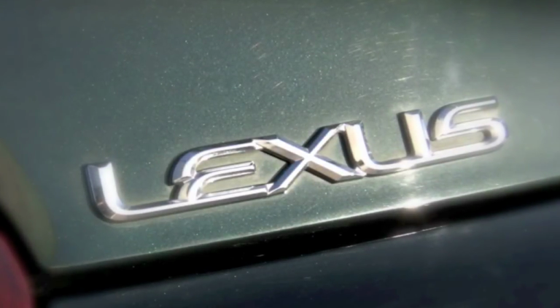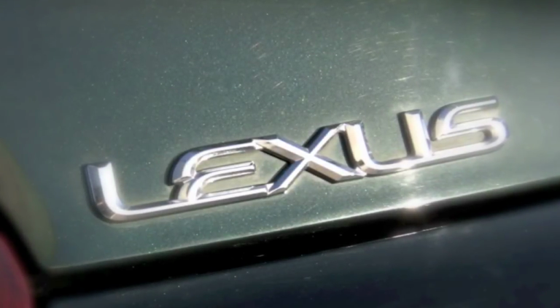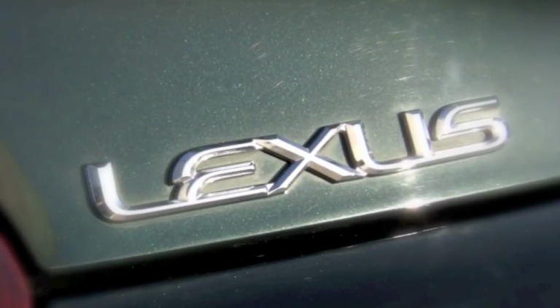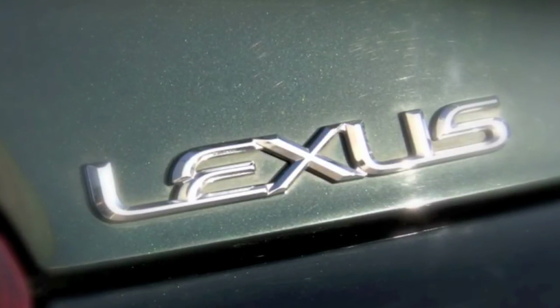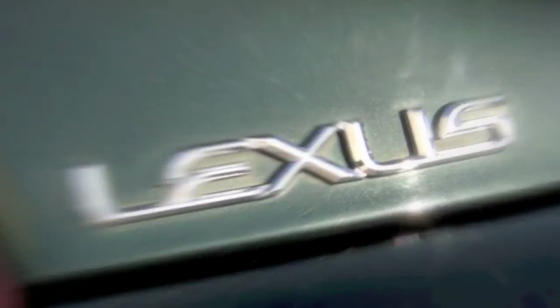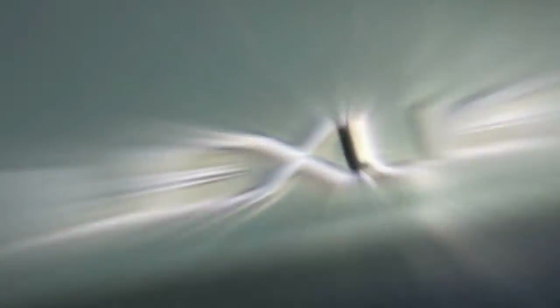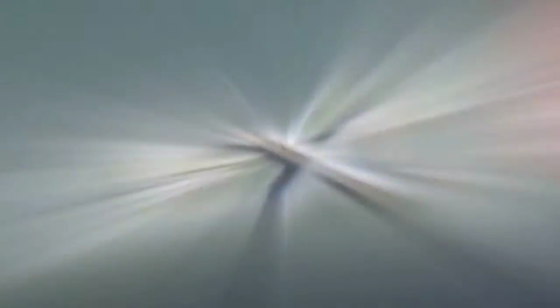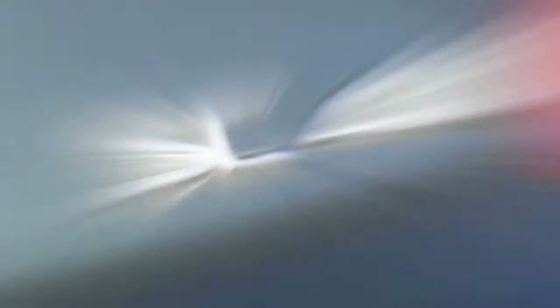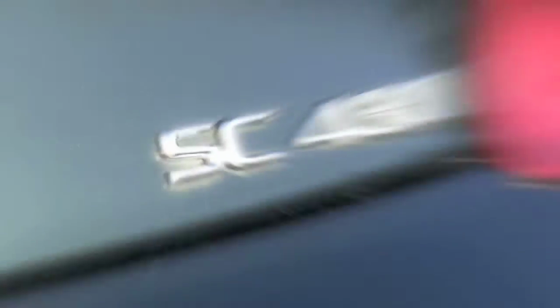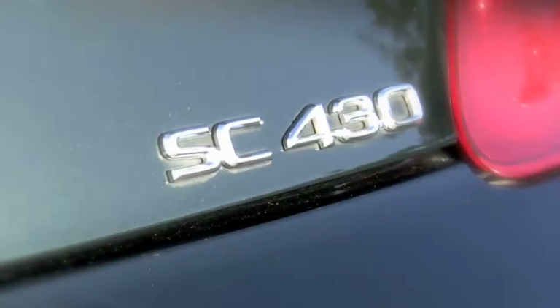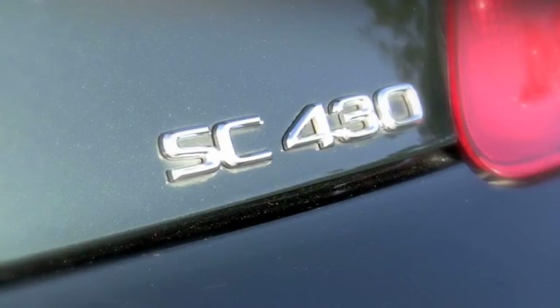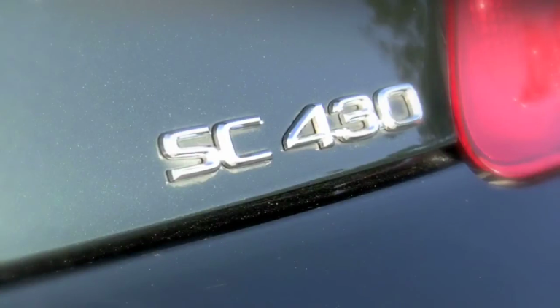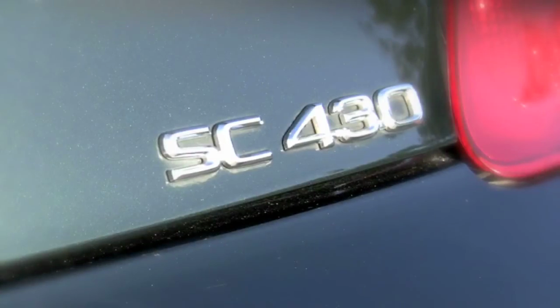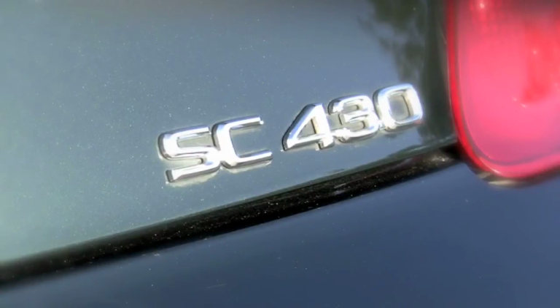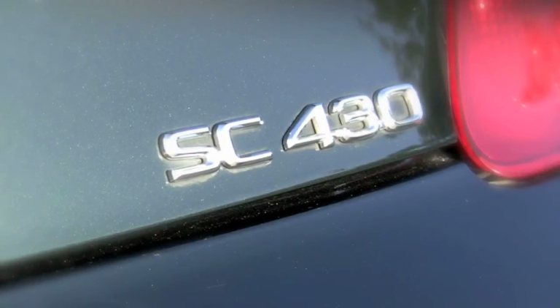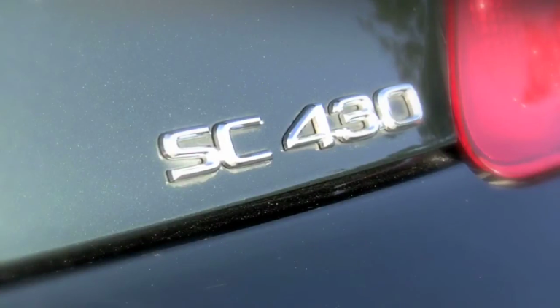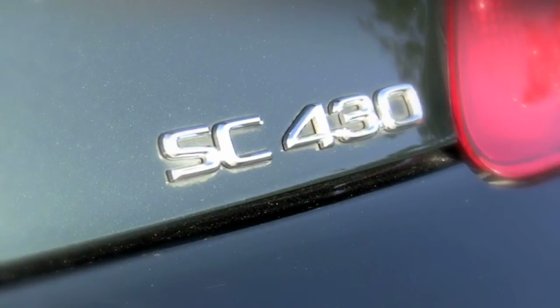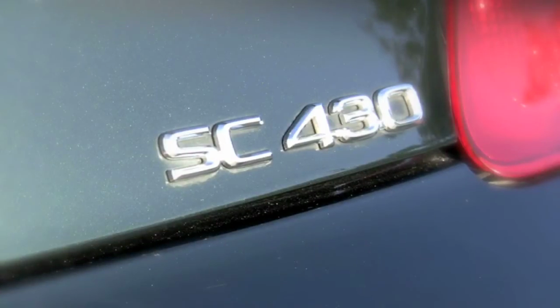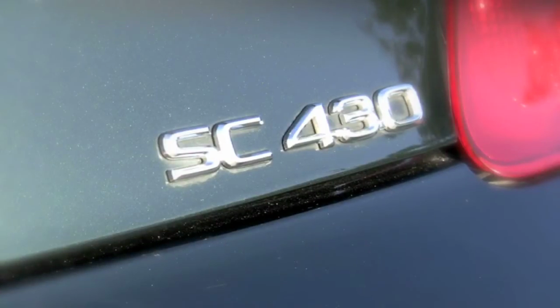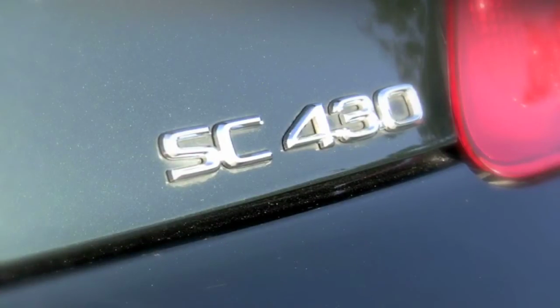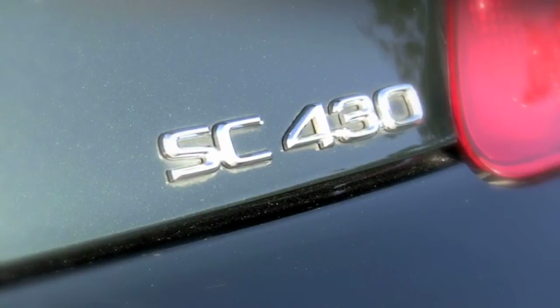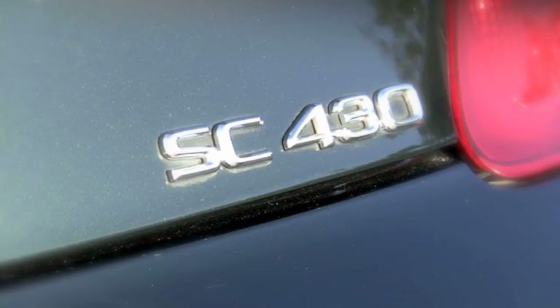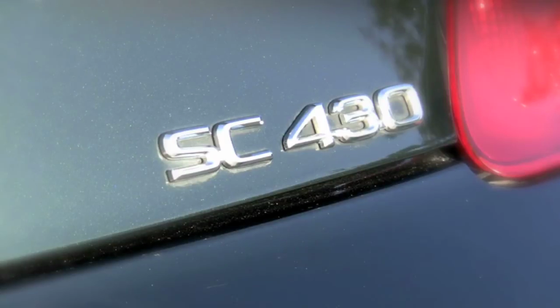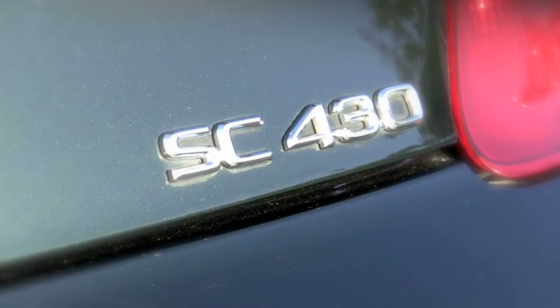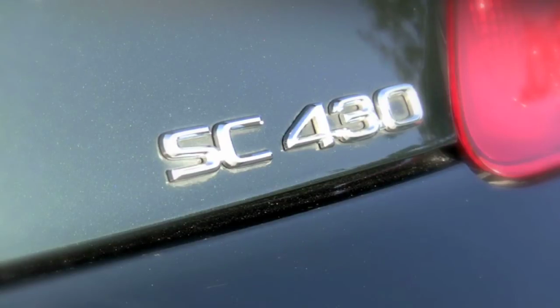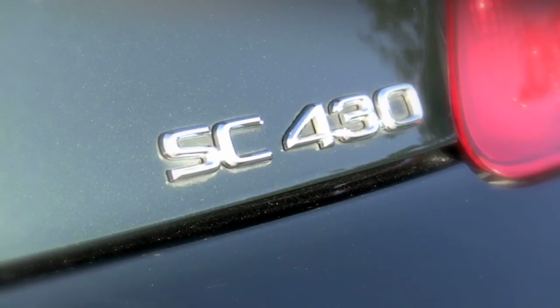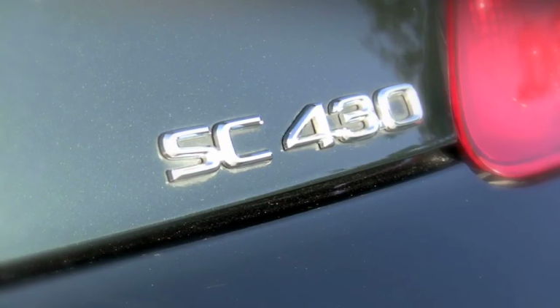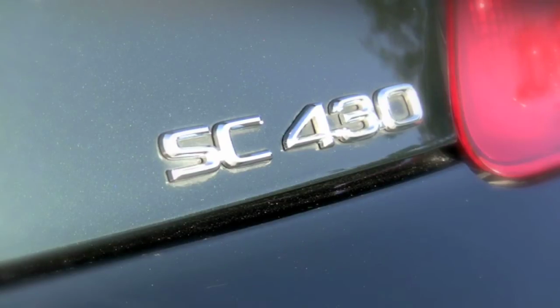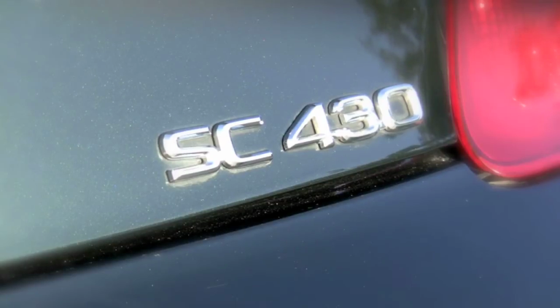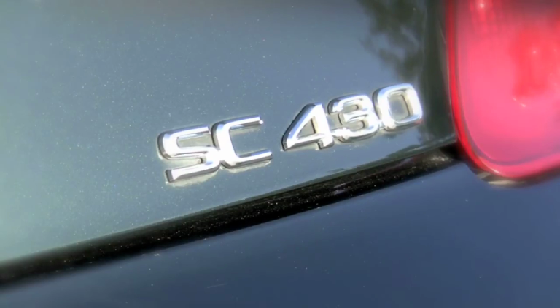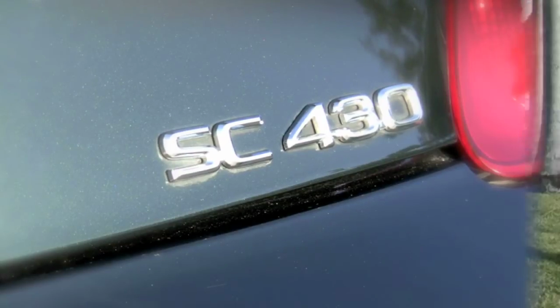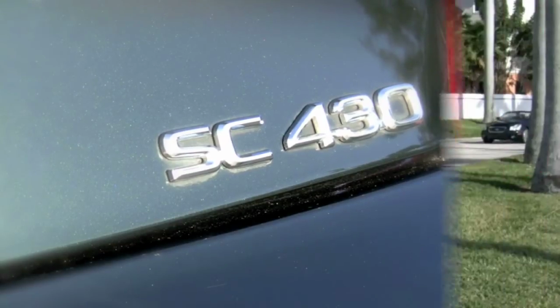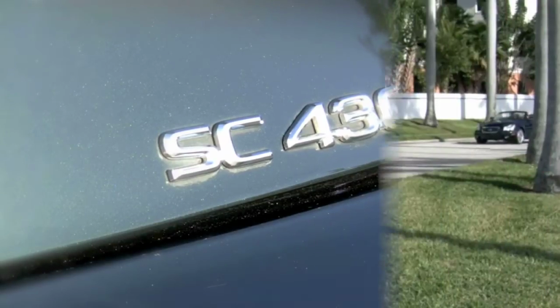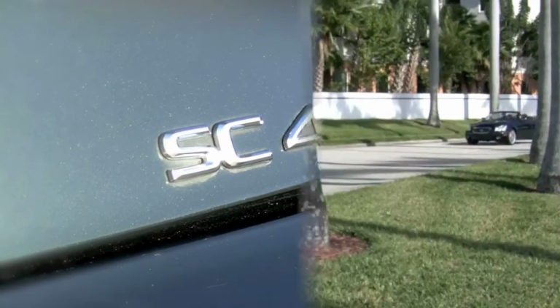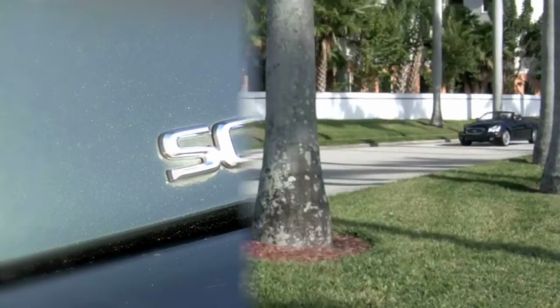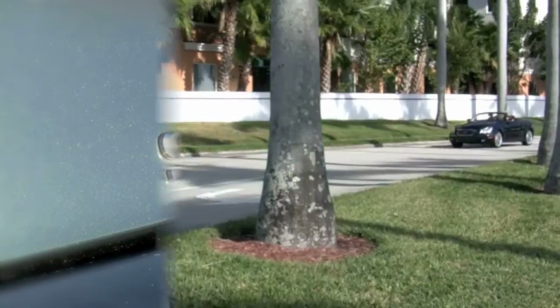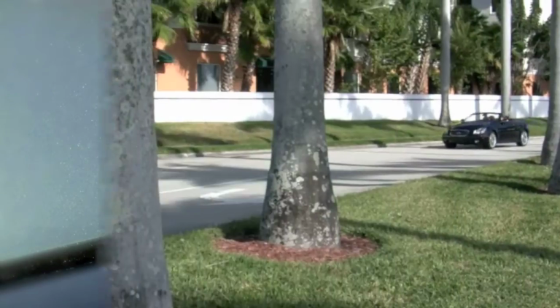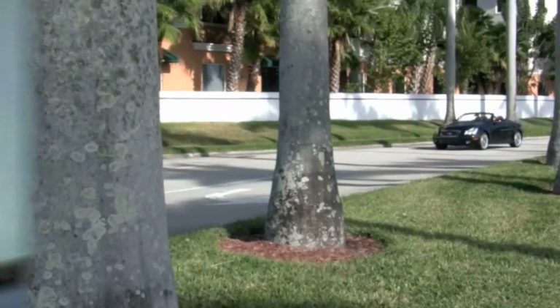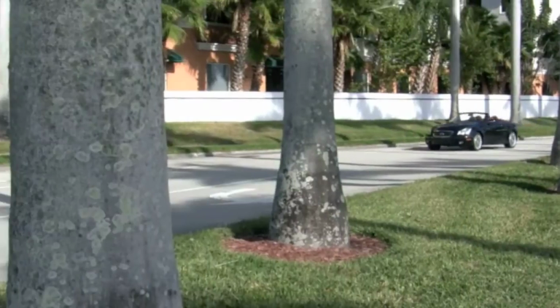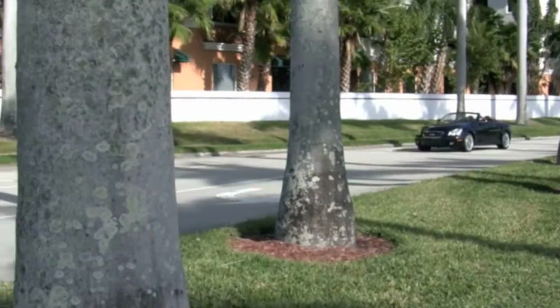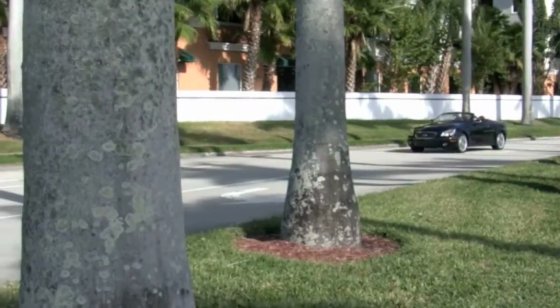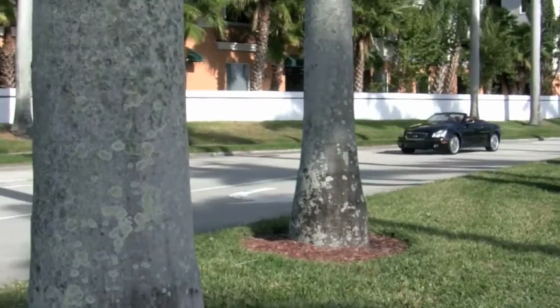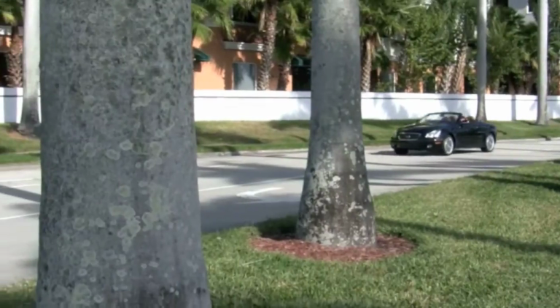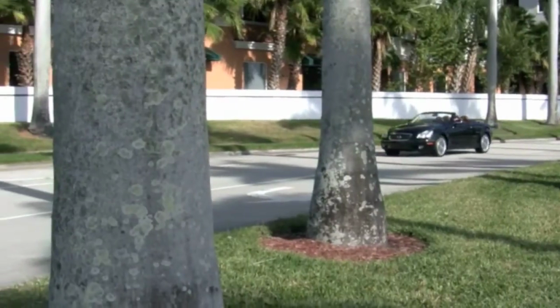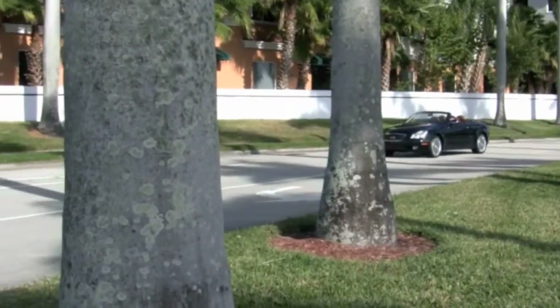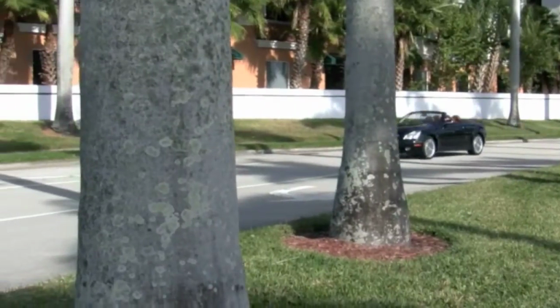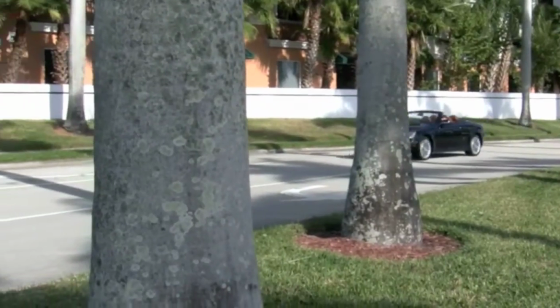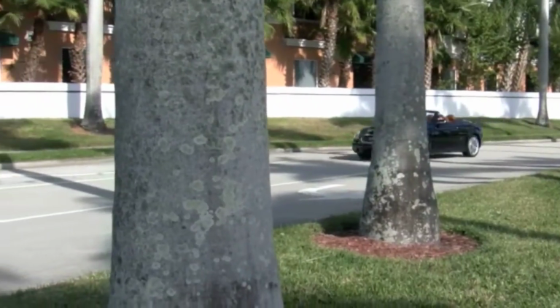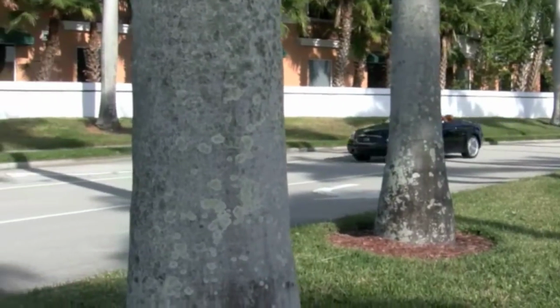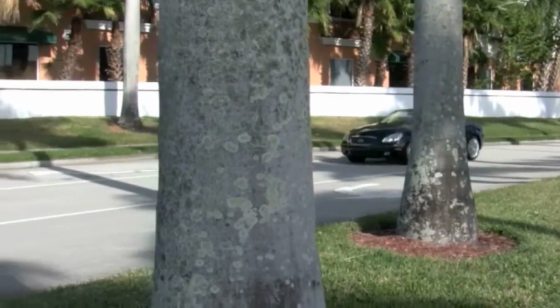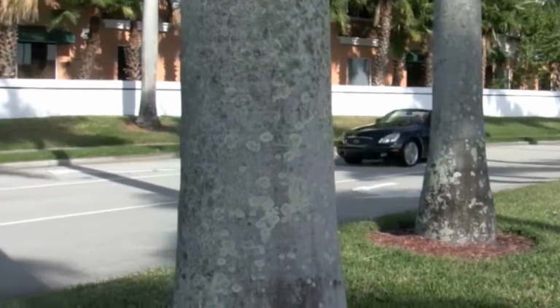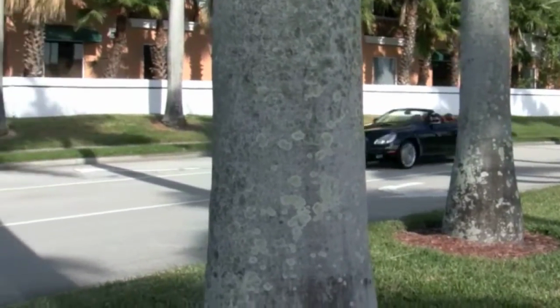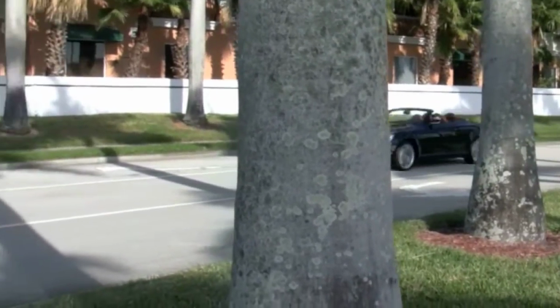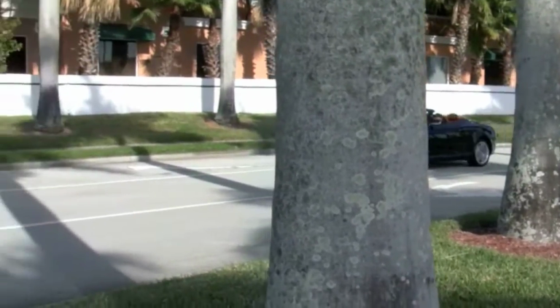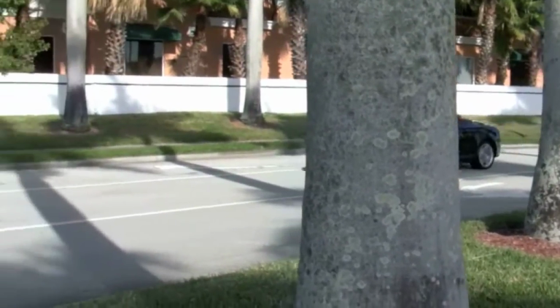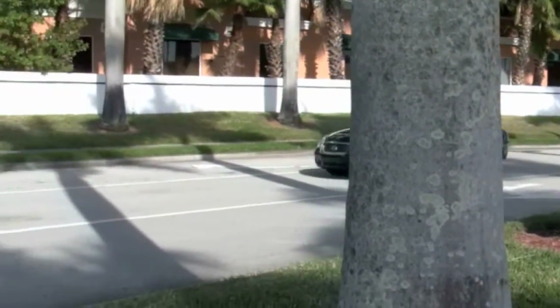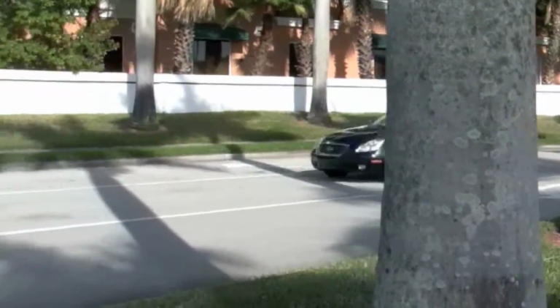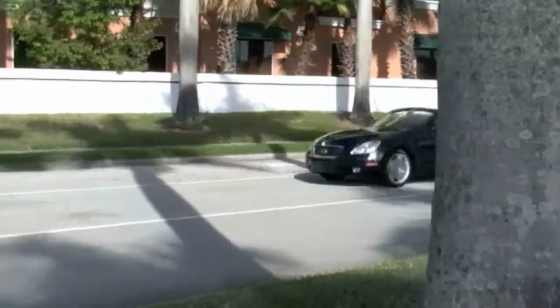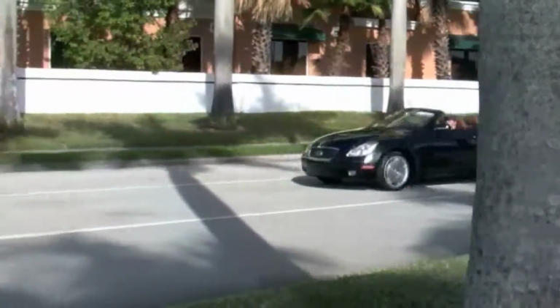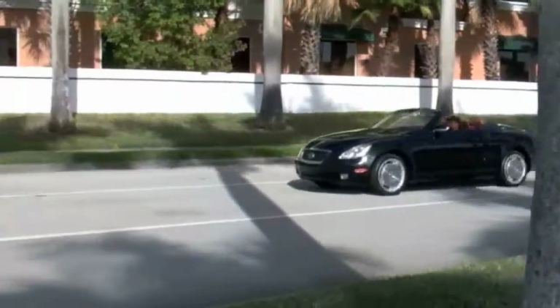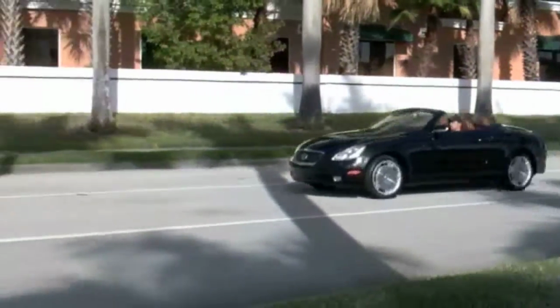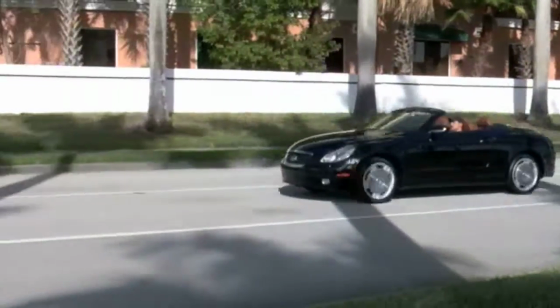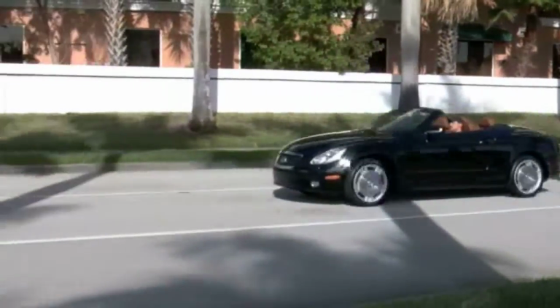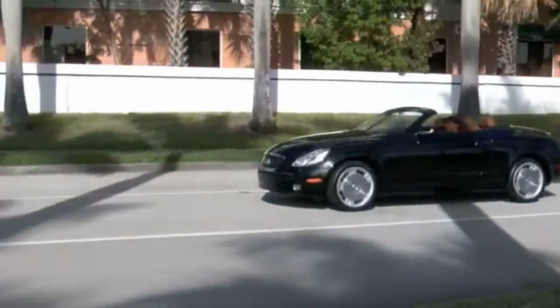Looking for a sporty Lexus? Then check out this 2005 SC430 from Autos of Palm Beach.